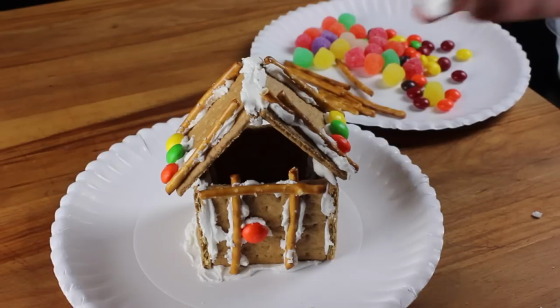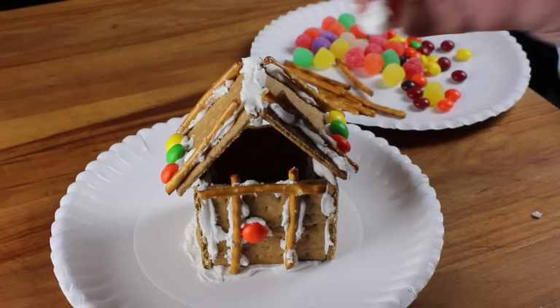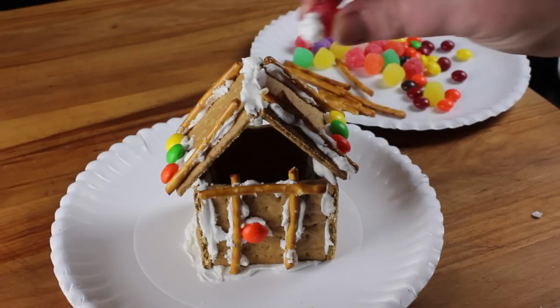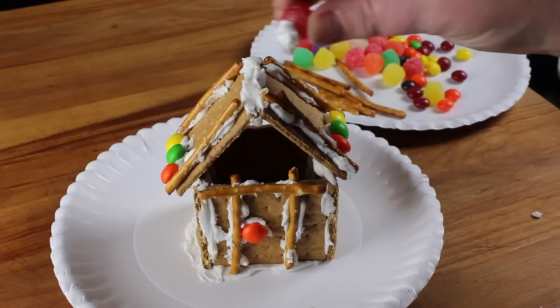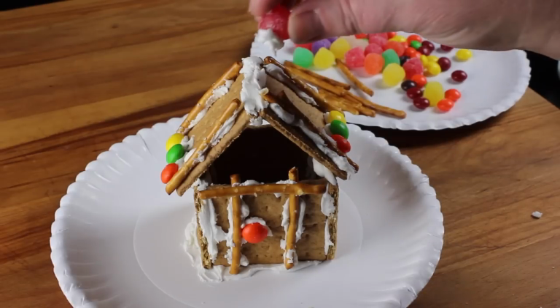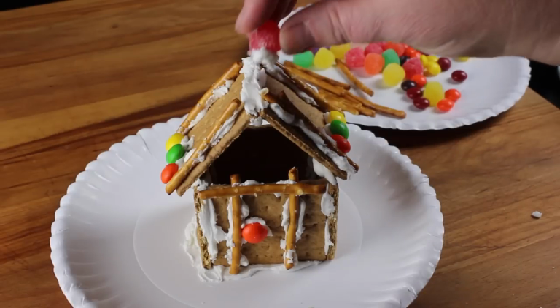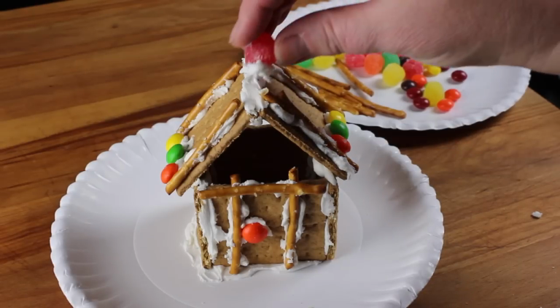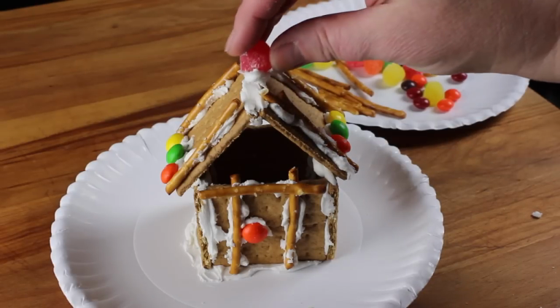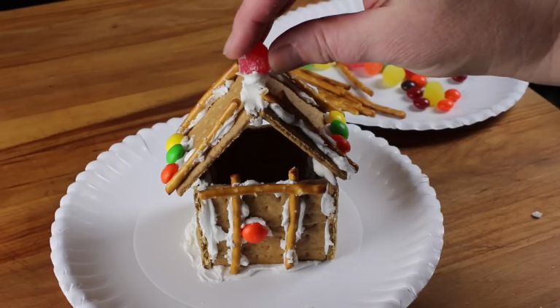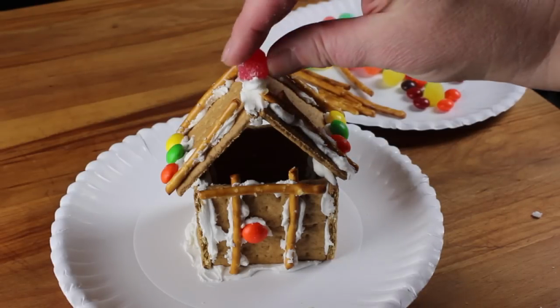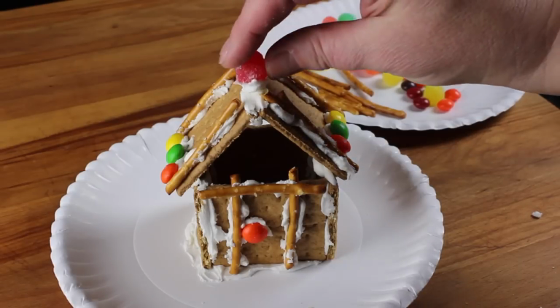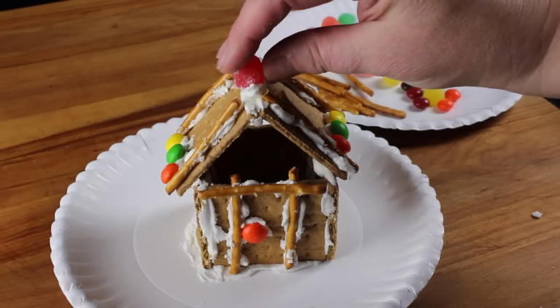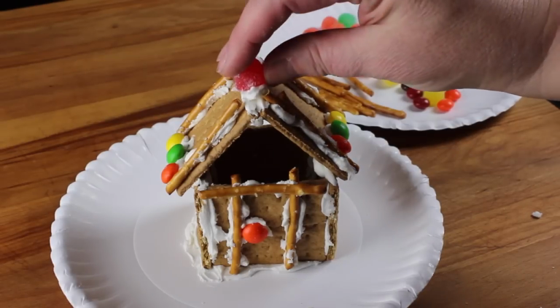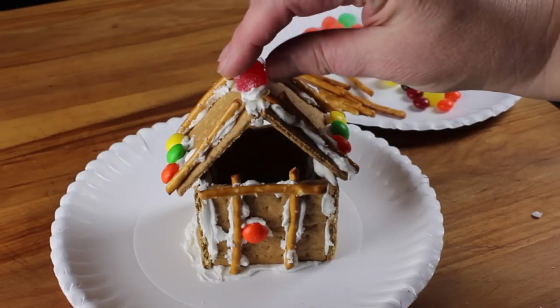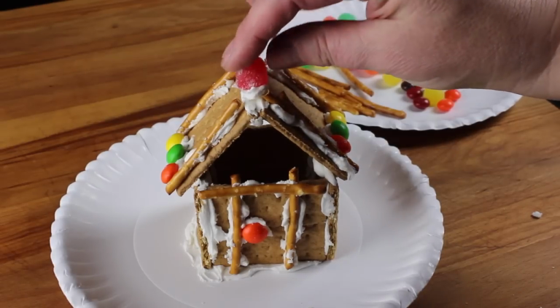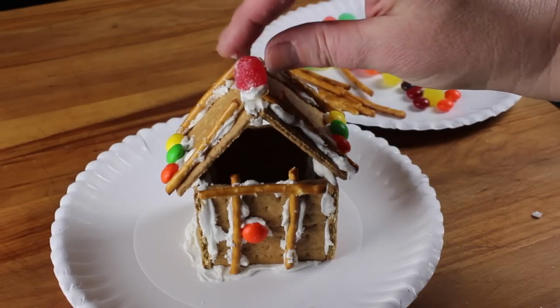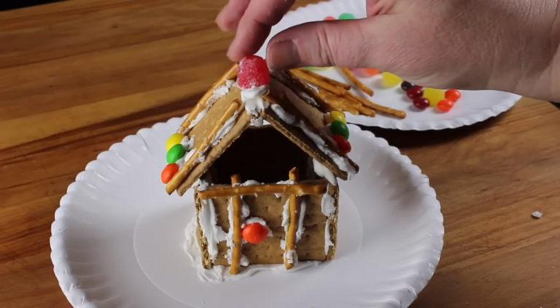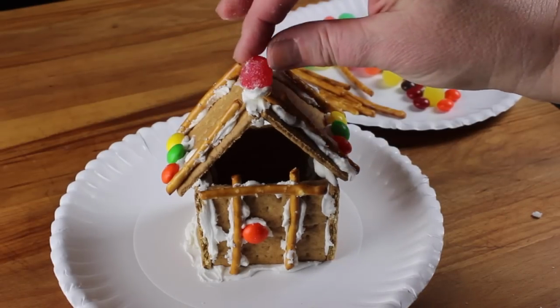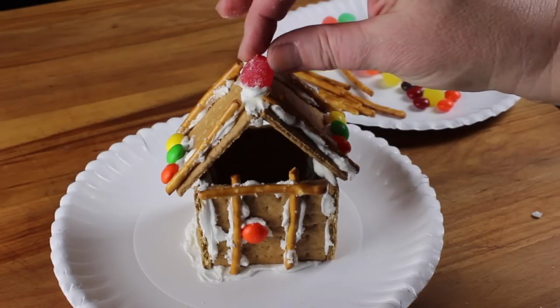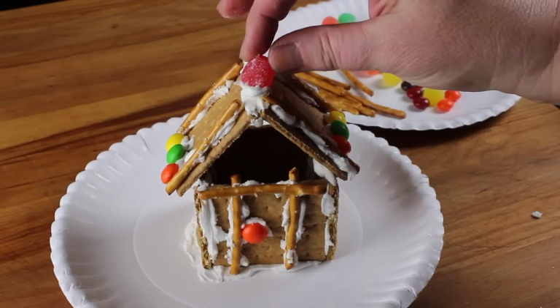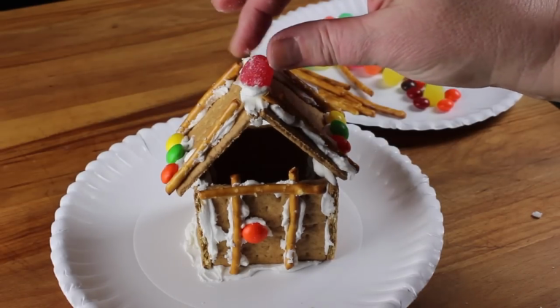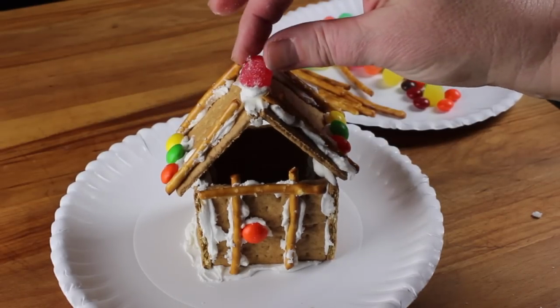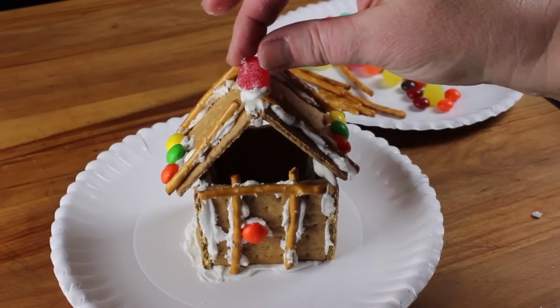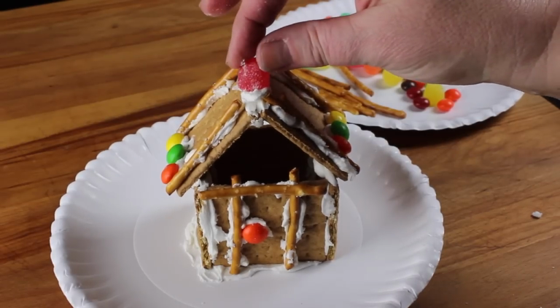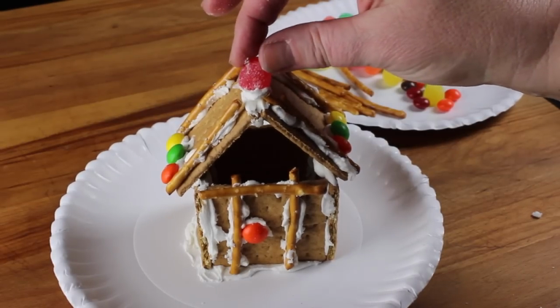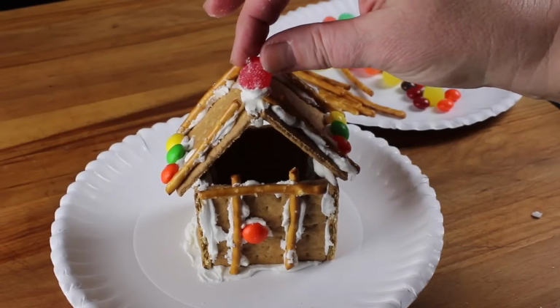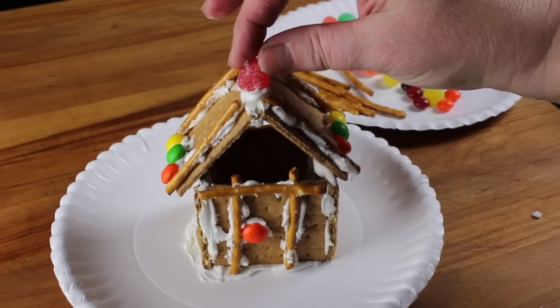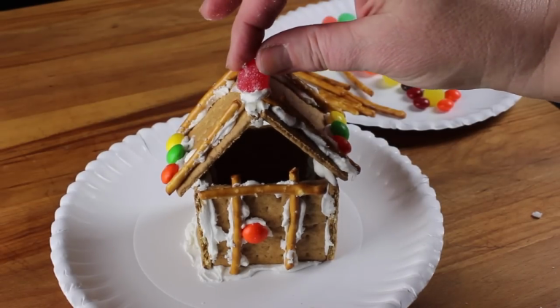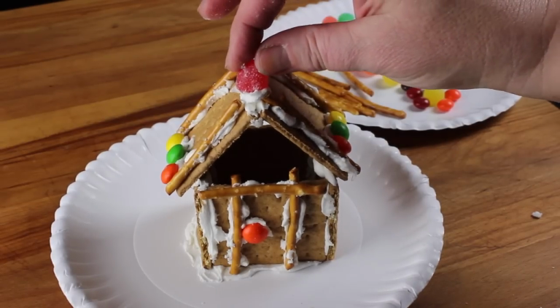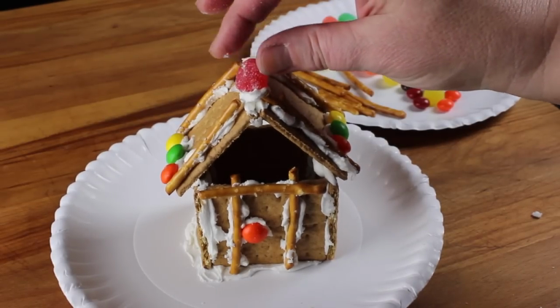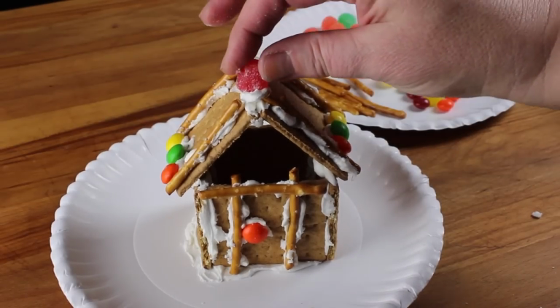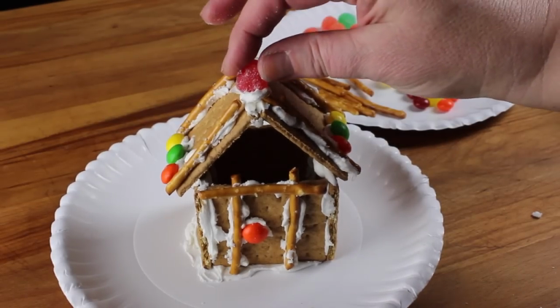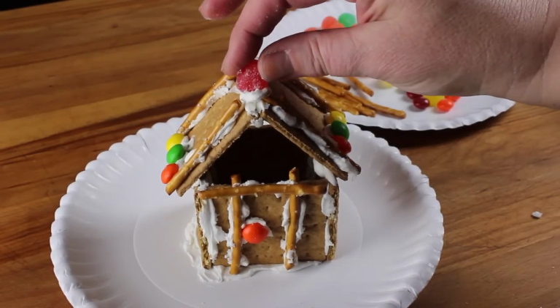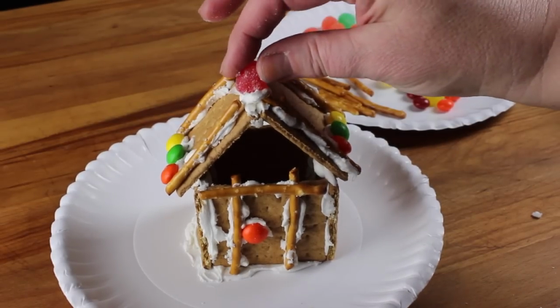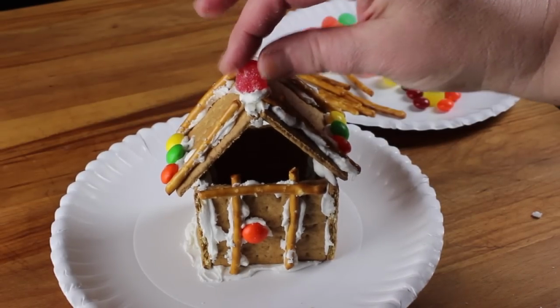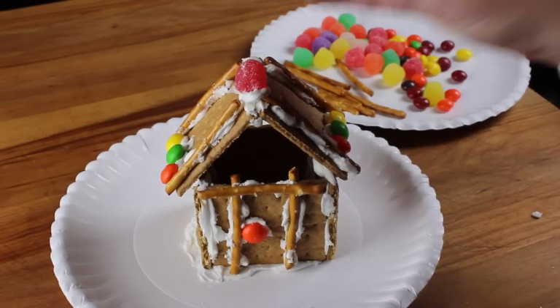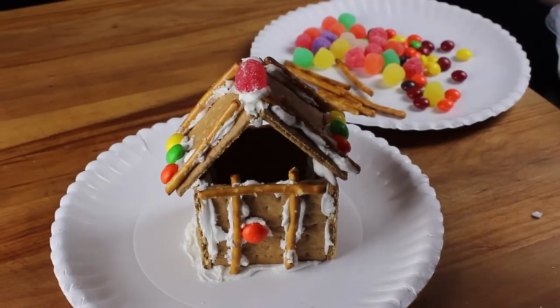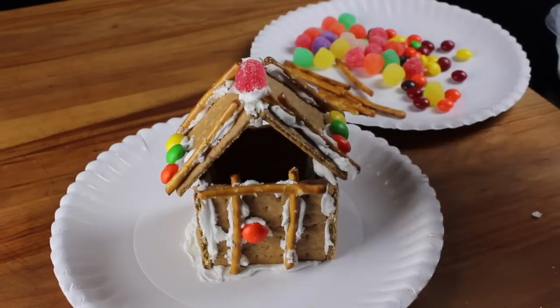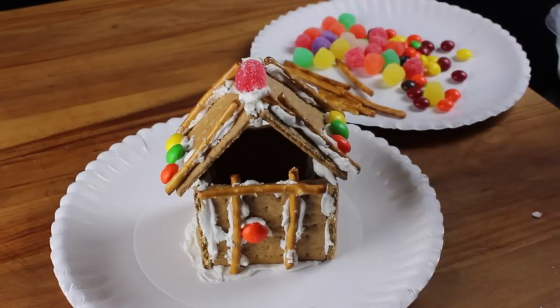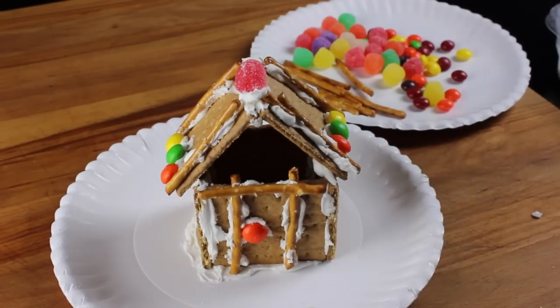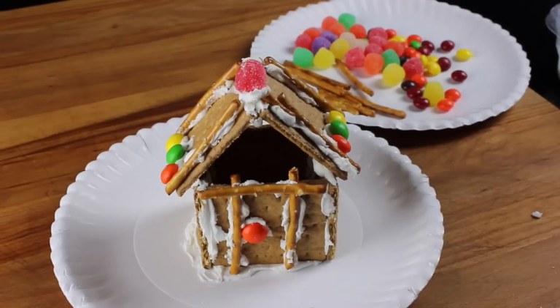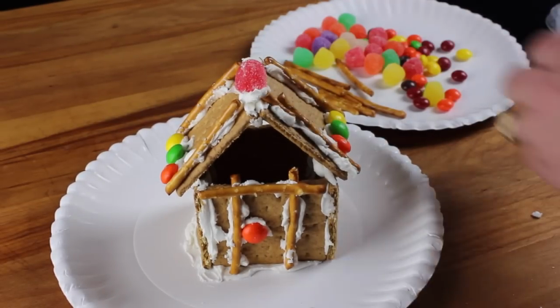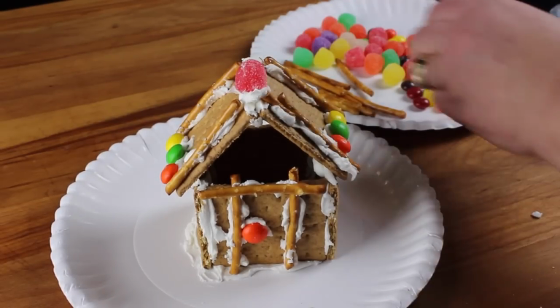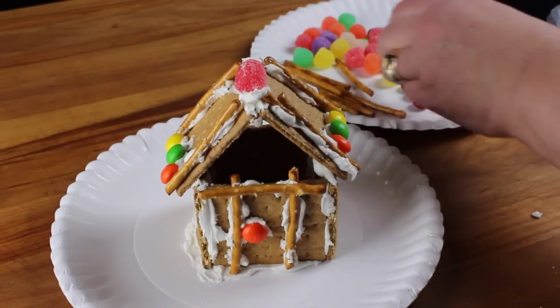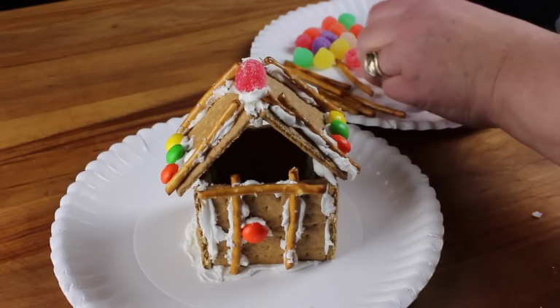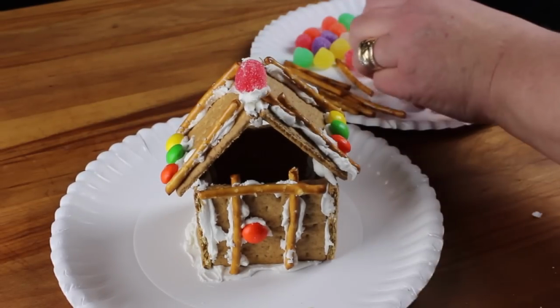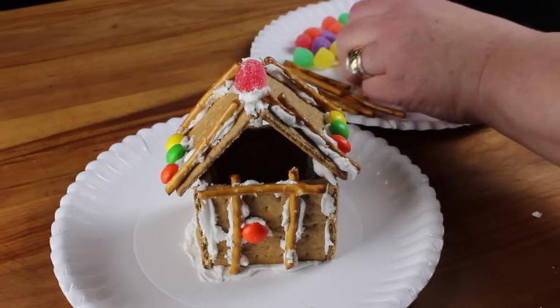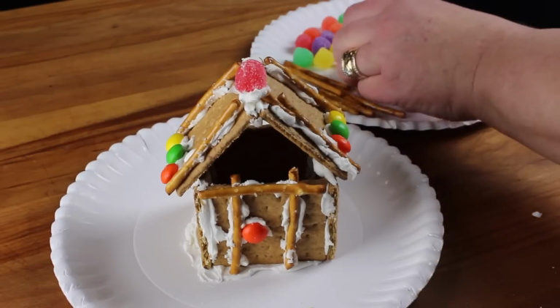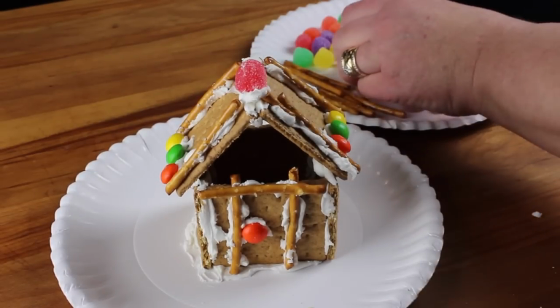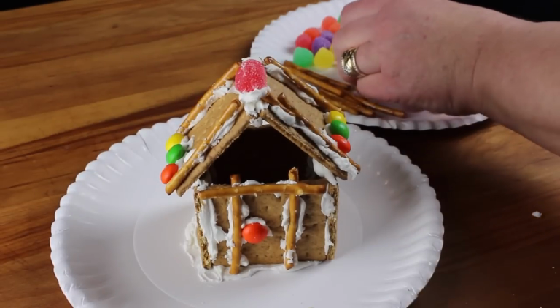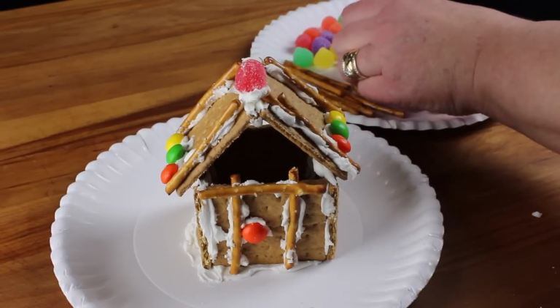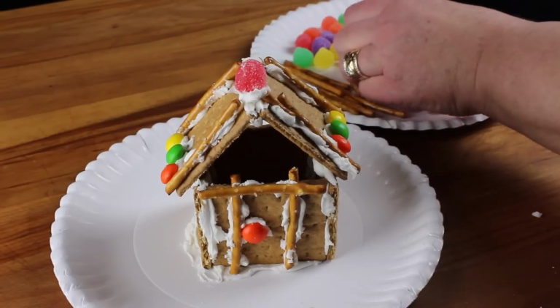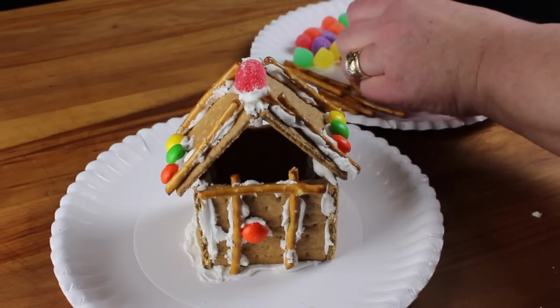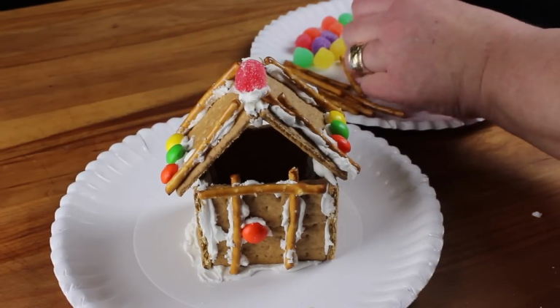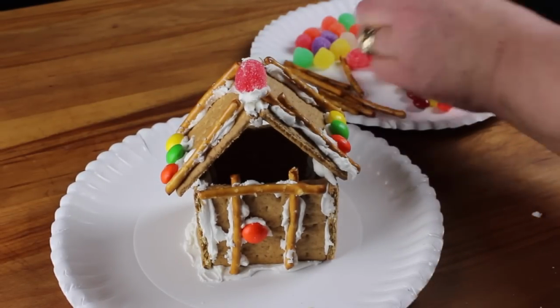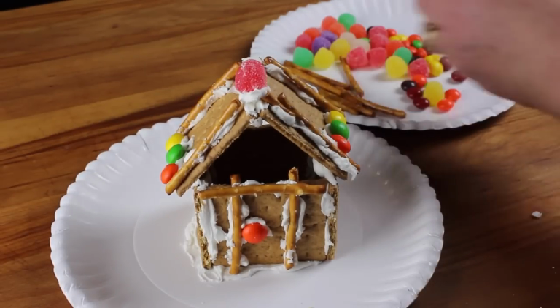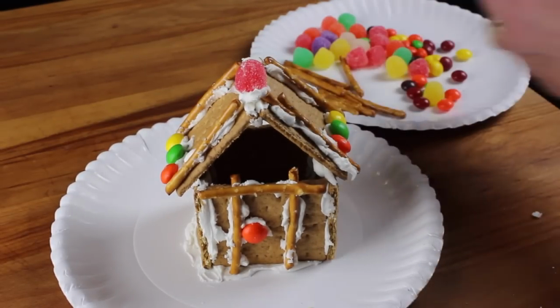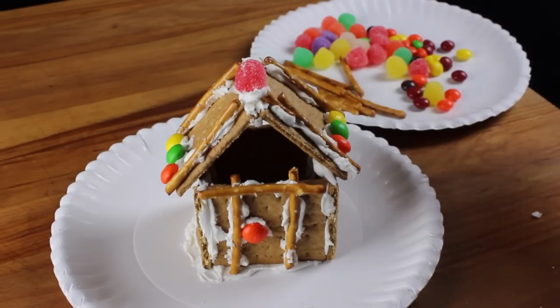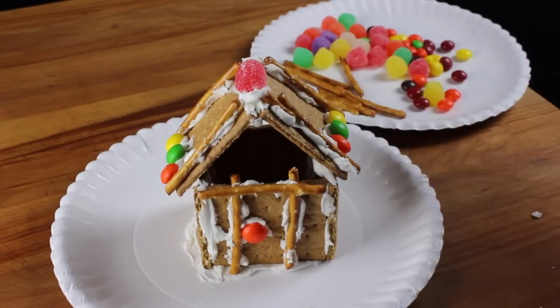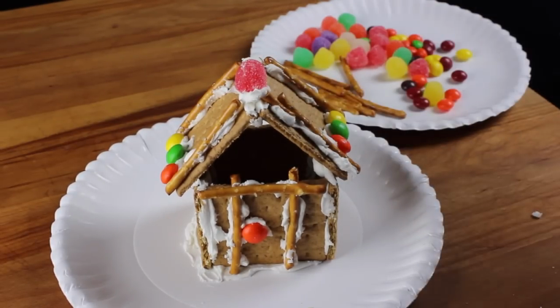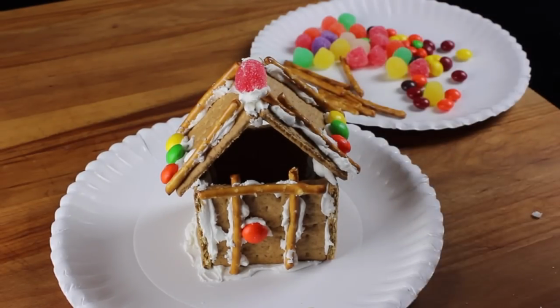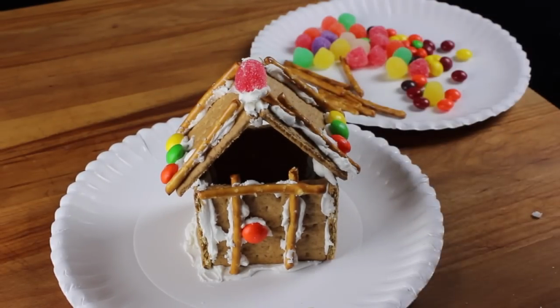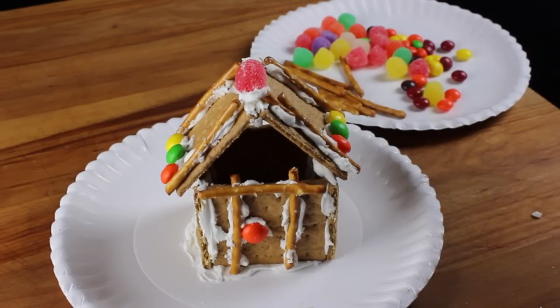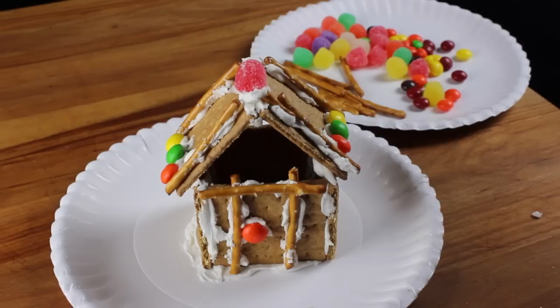Use frosting to add decor to the outside of your house. Be careful not to press too hard, as the graham crackers may break.